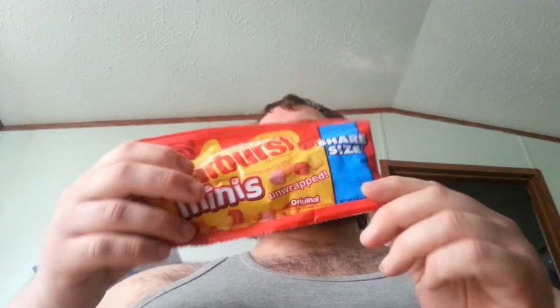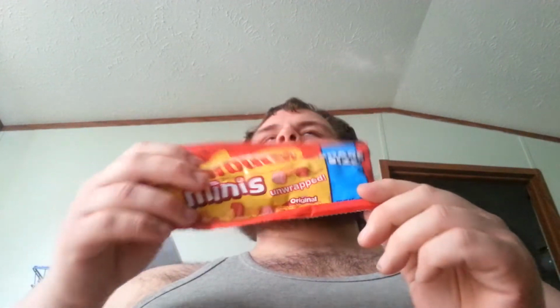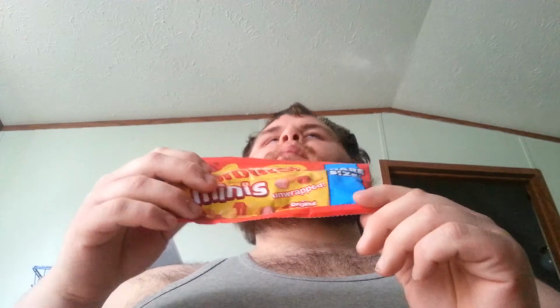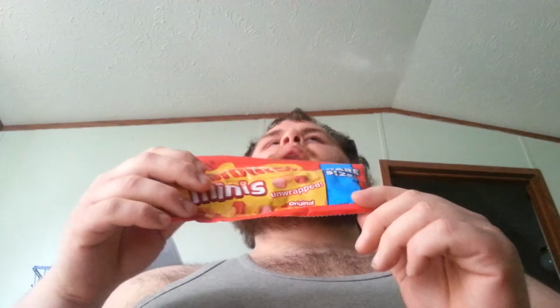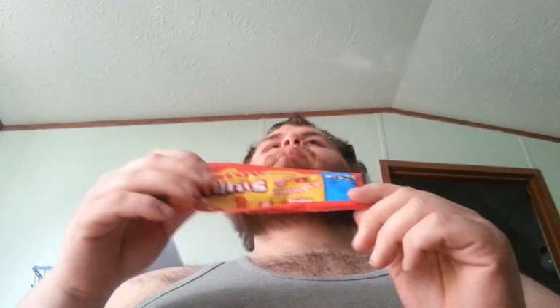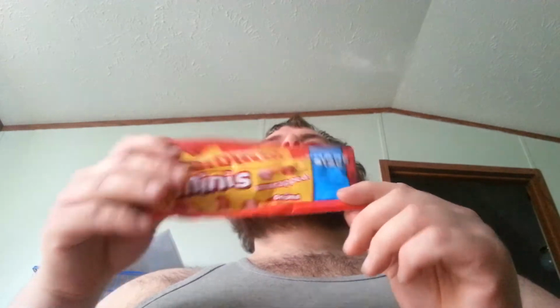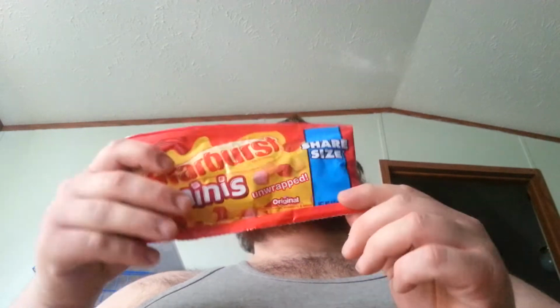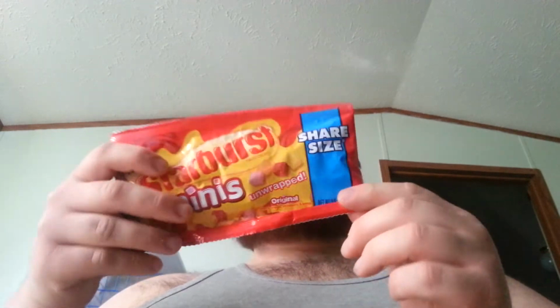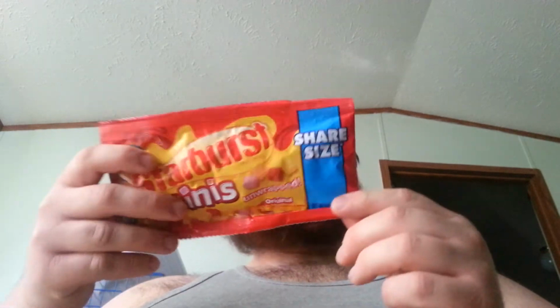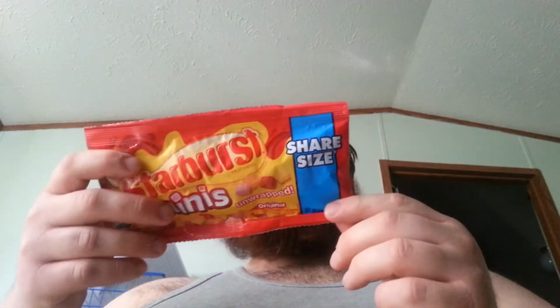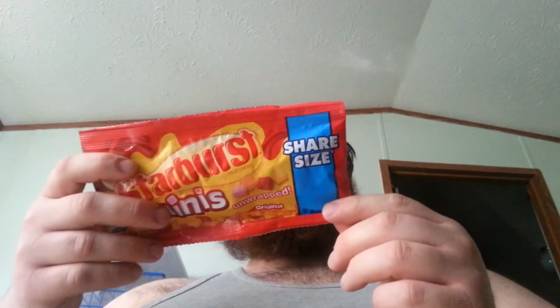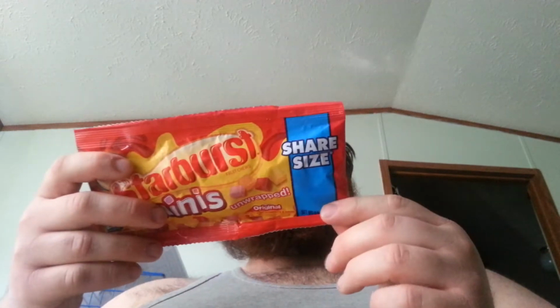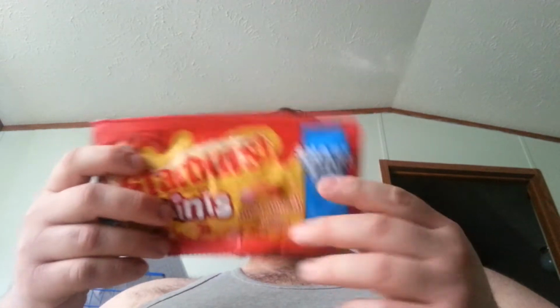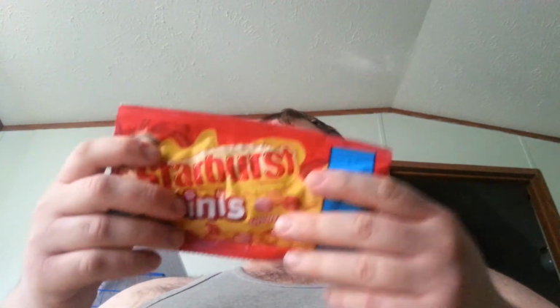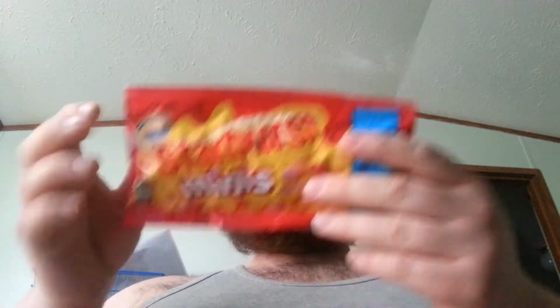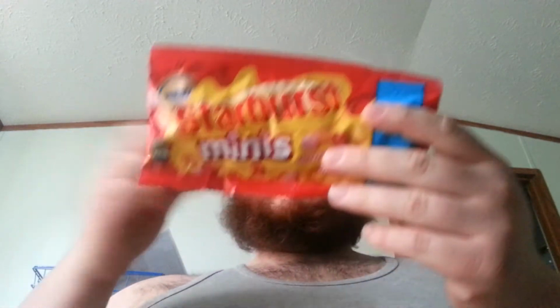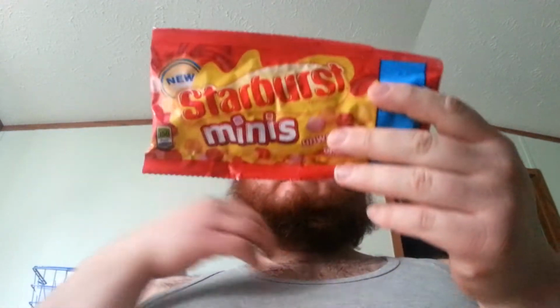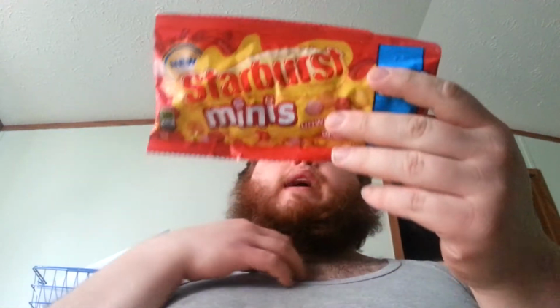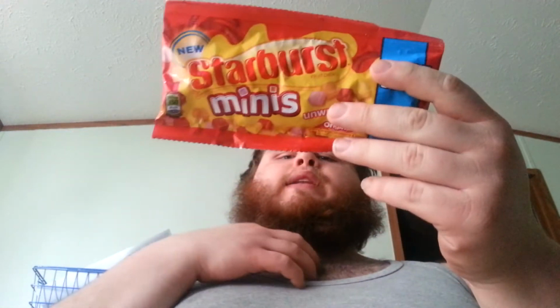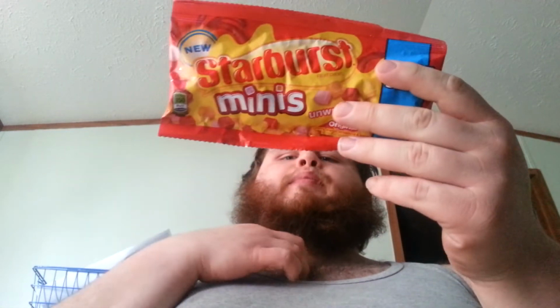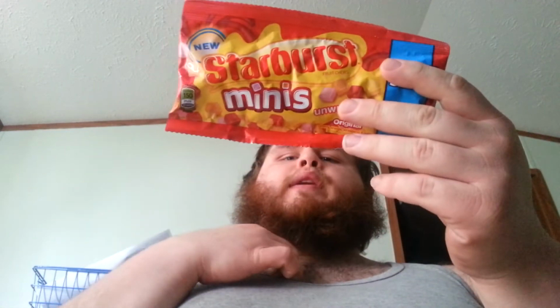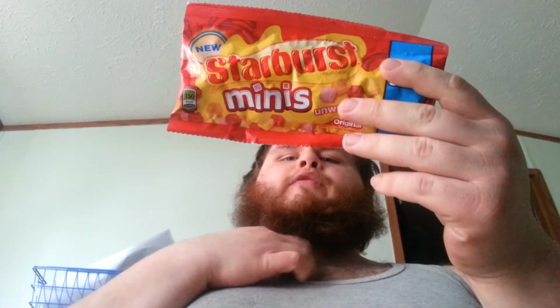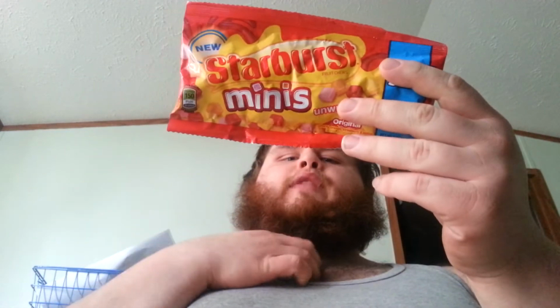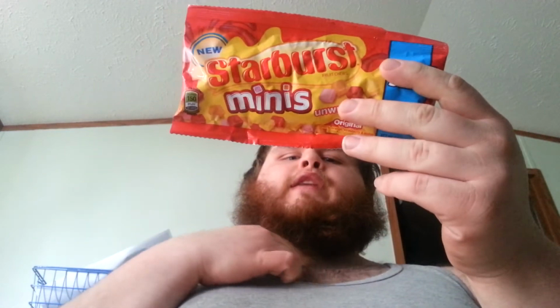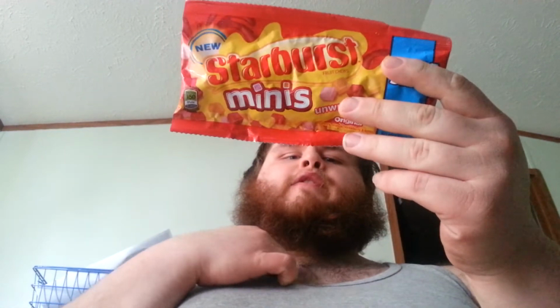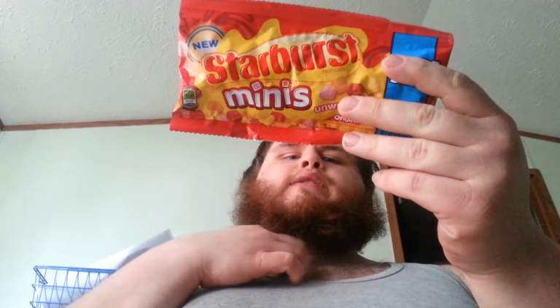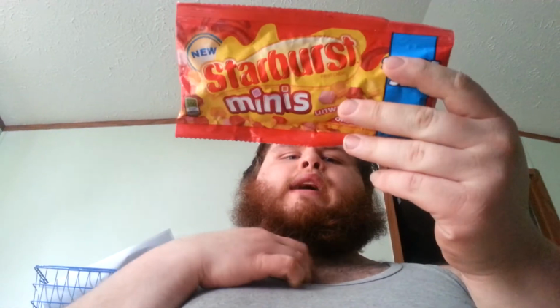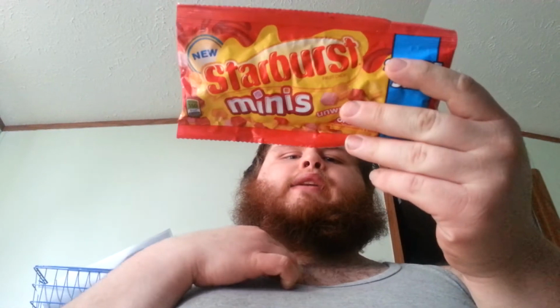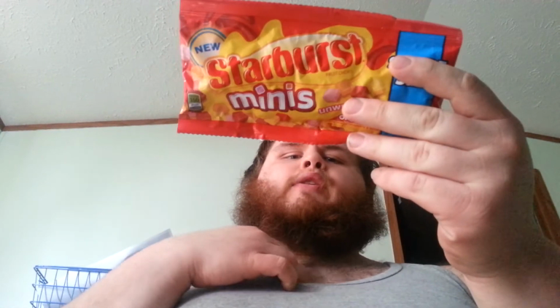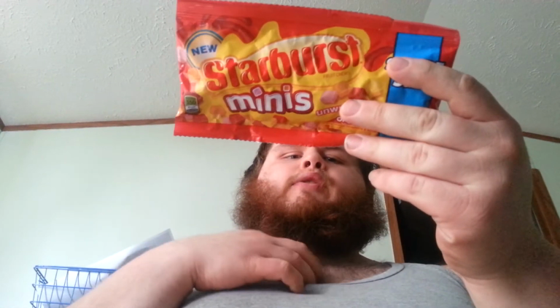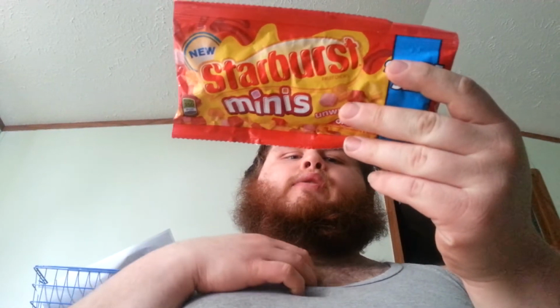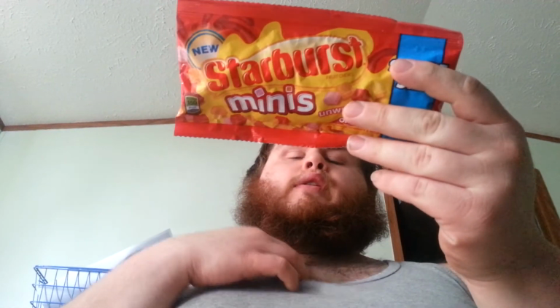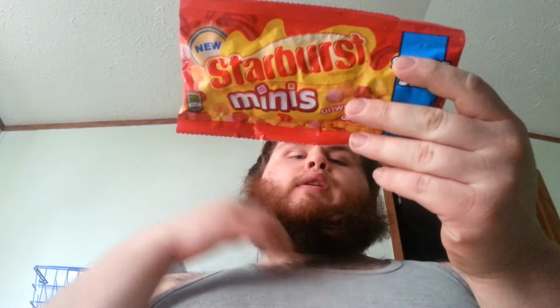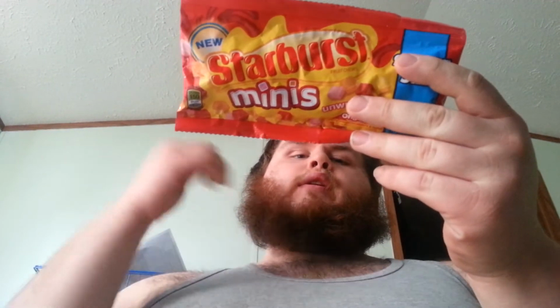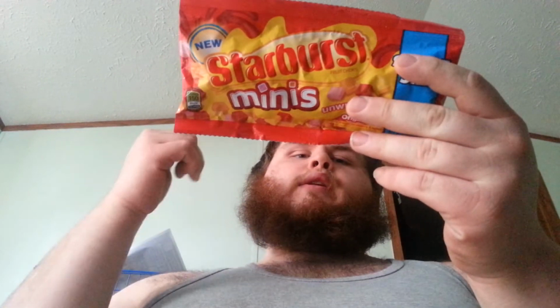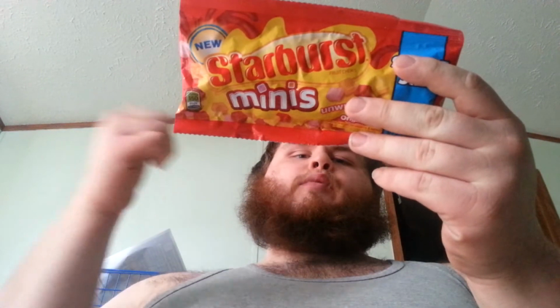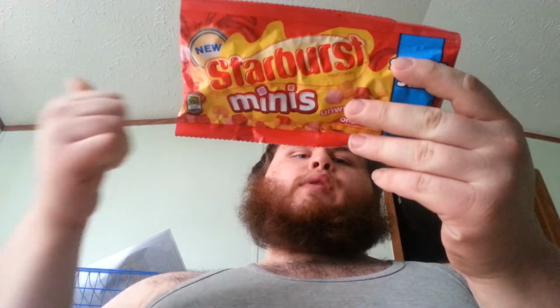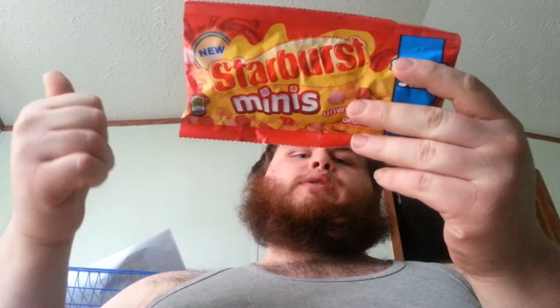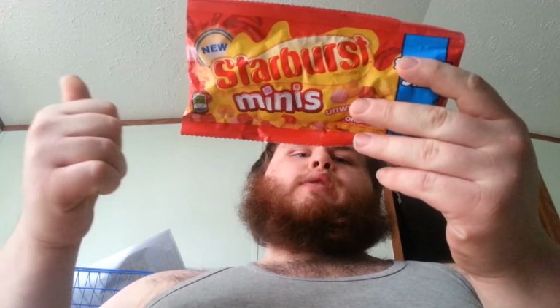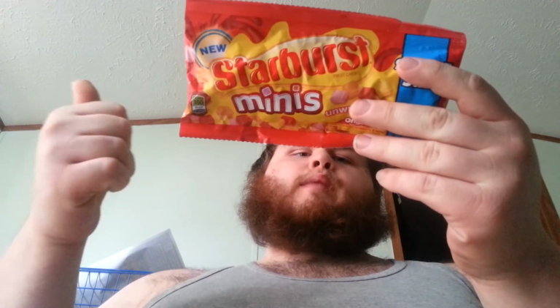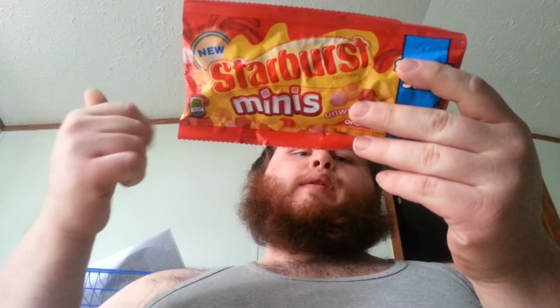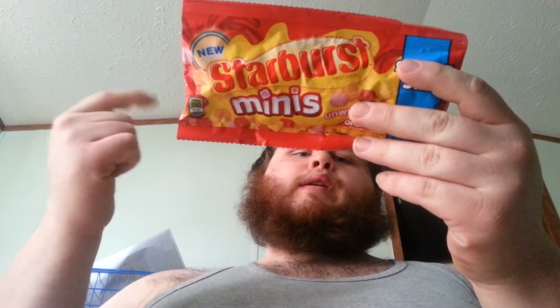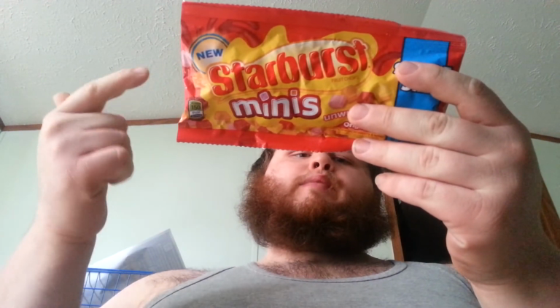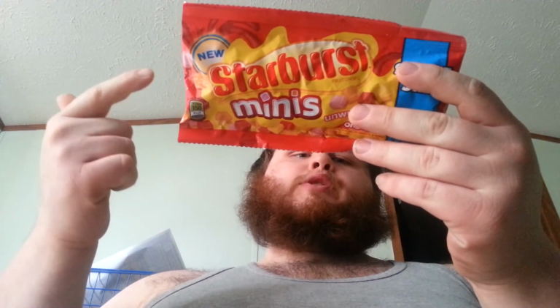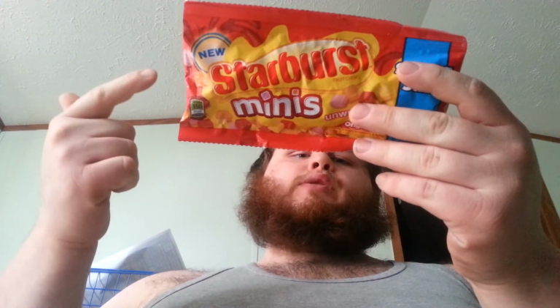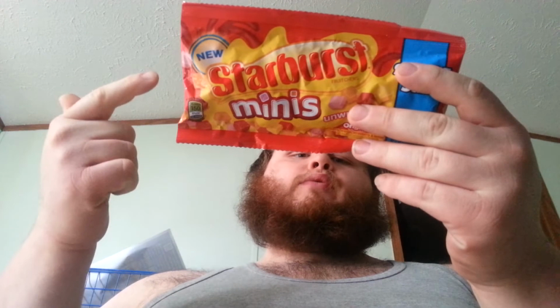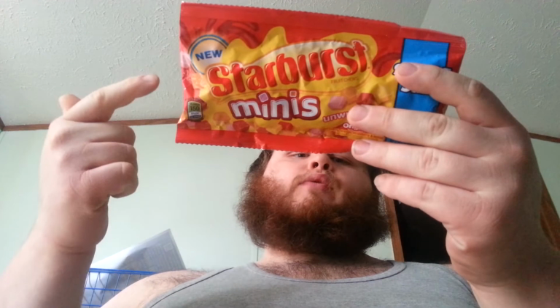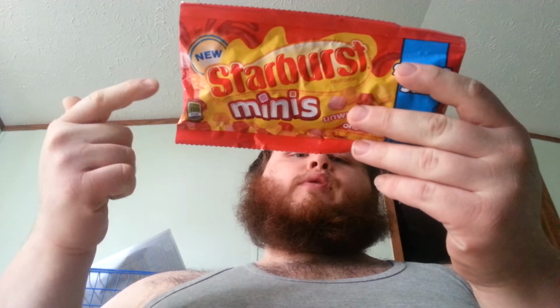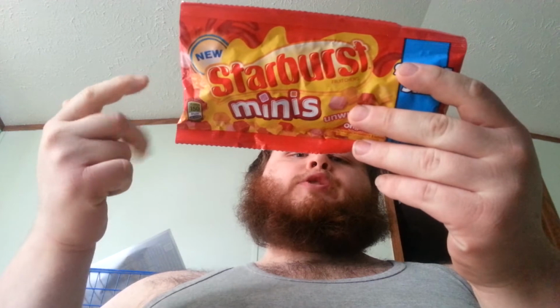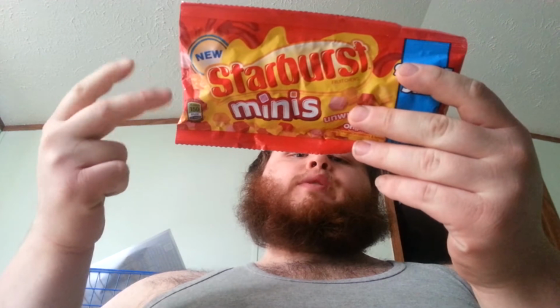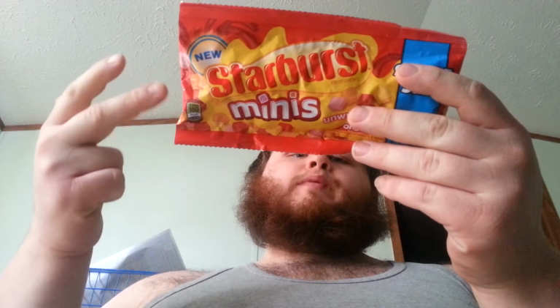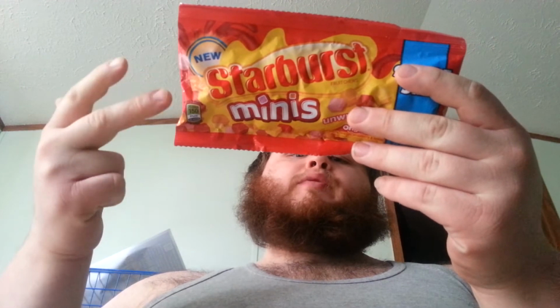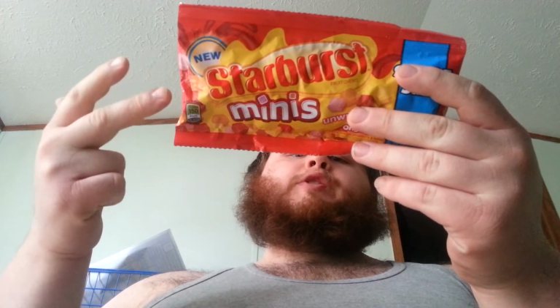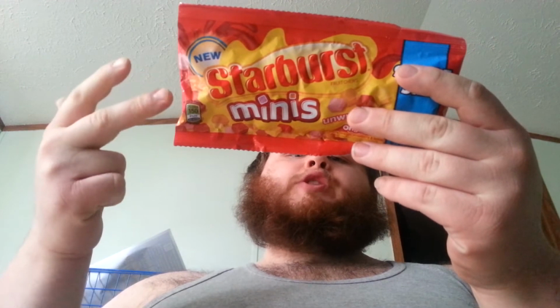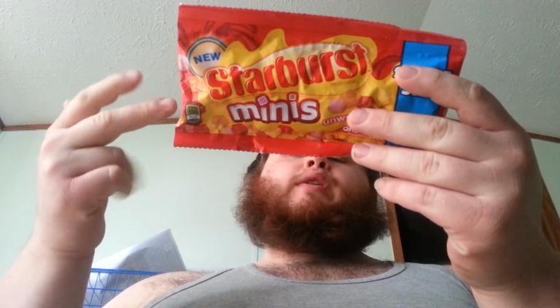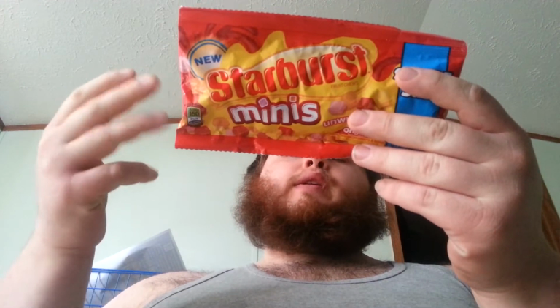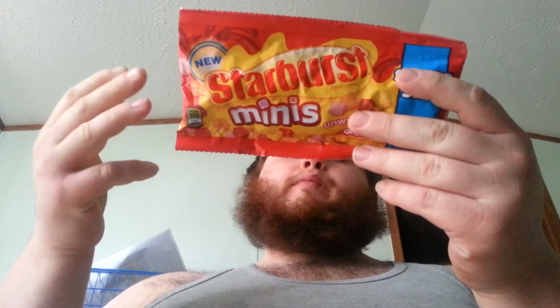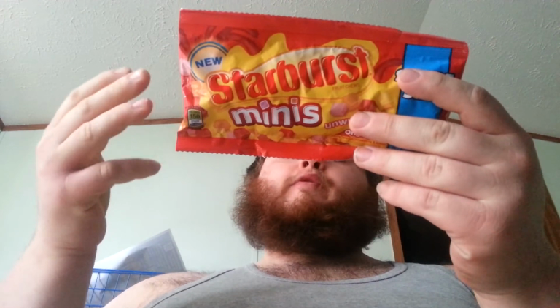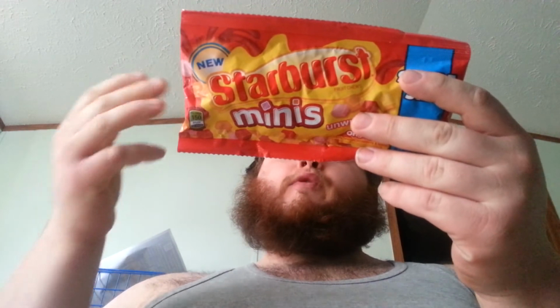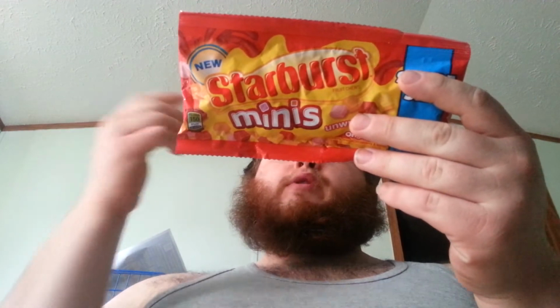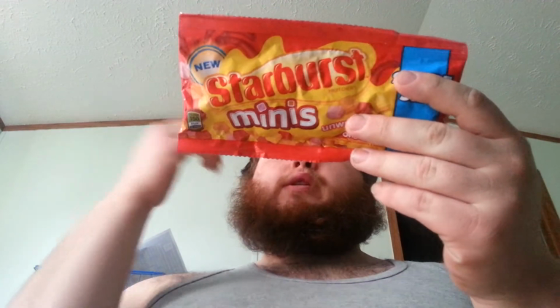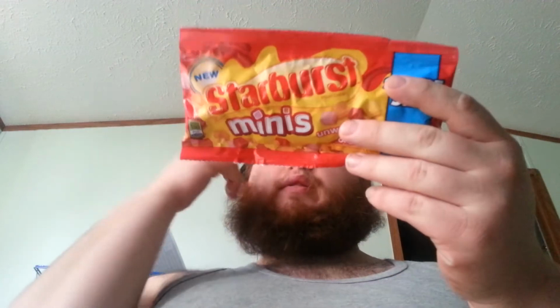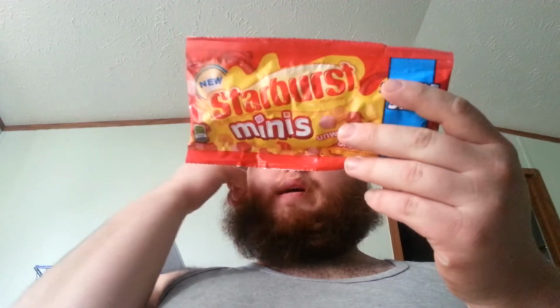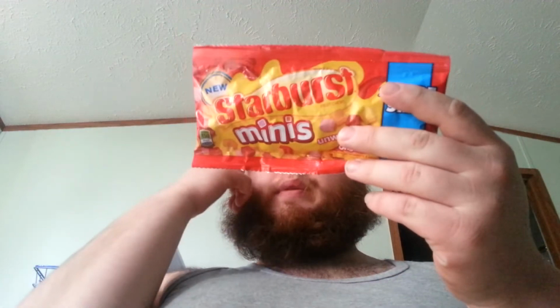Strawberry is my personal favorite. If I had to pick flavors, I'd go: number one, strawberry. Number two, orange. Number three, cherry. Number four, lemon.